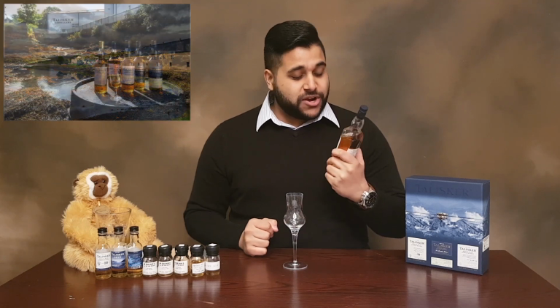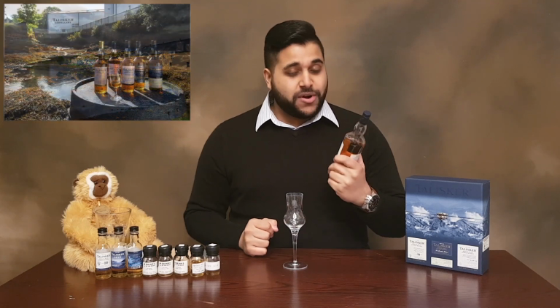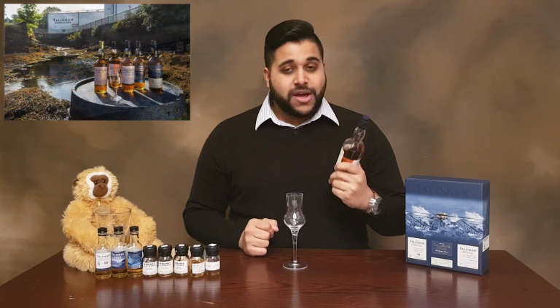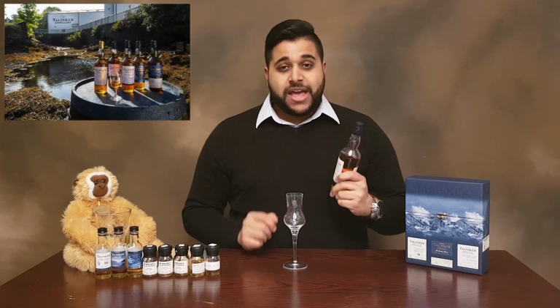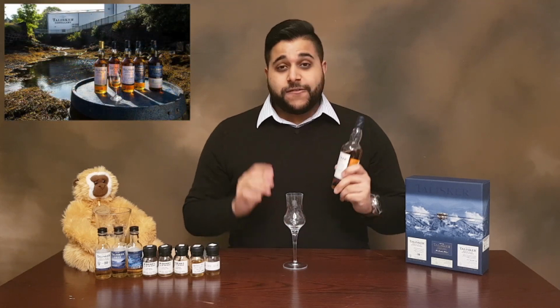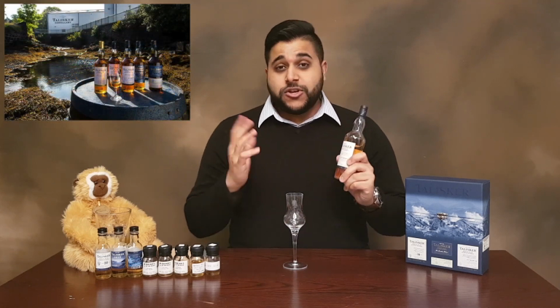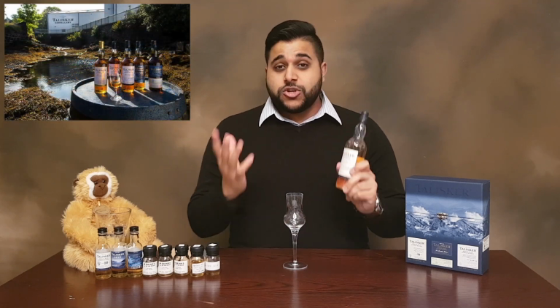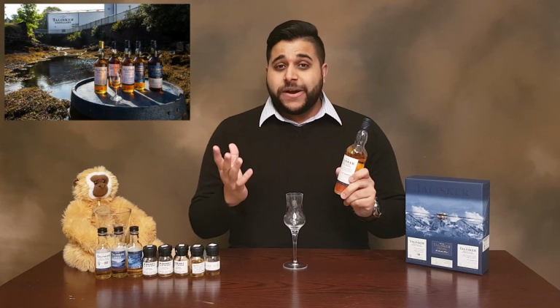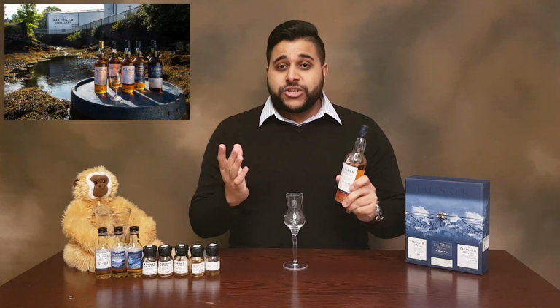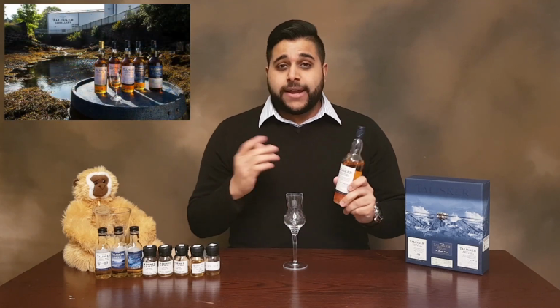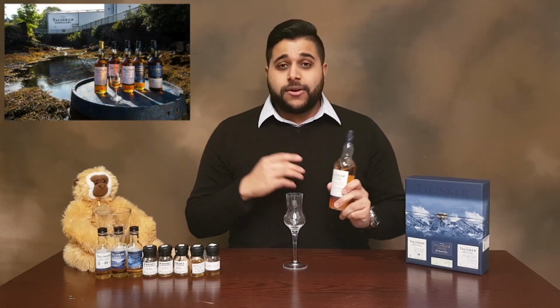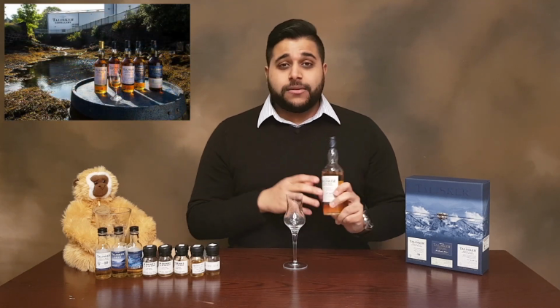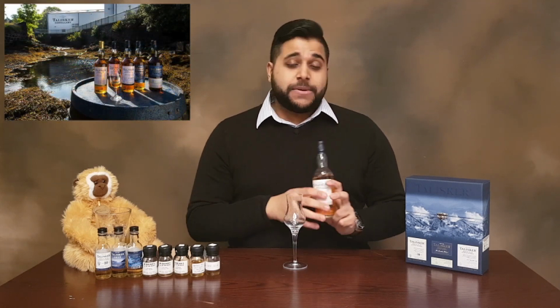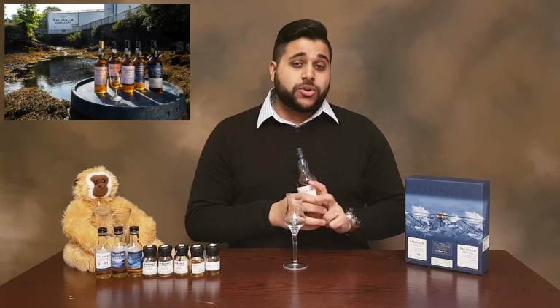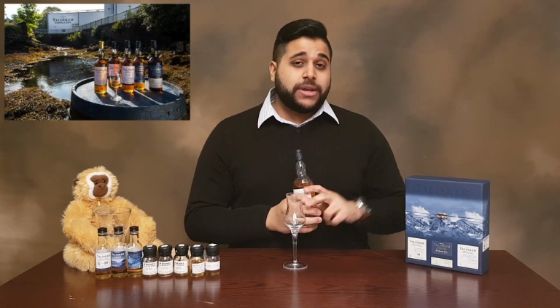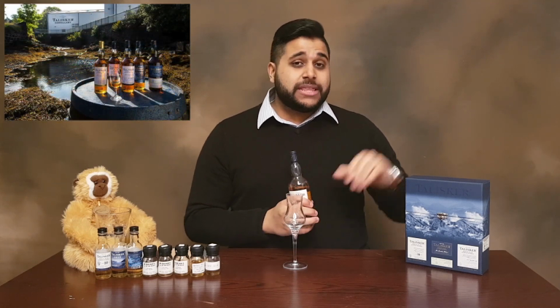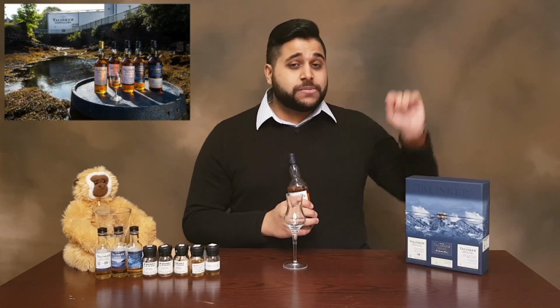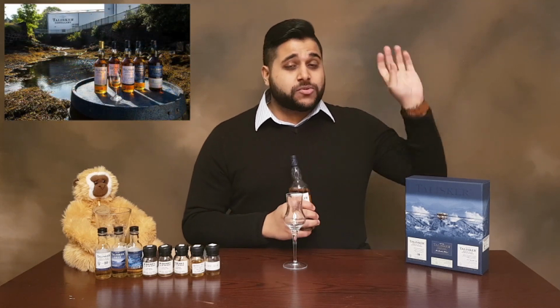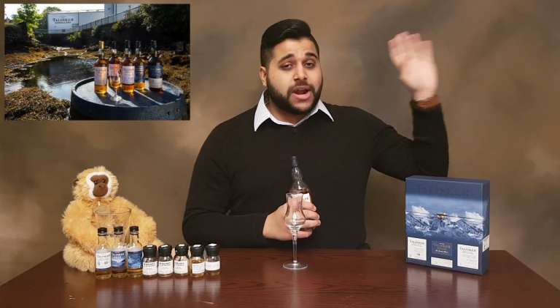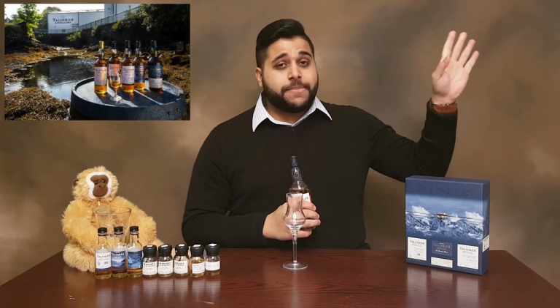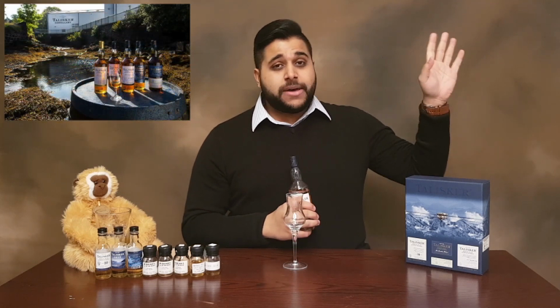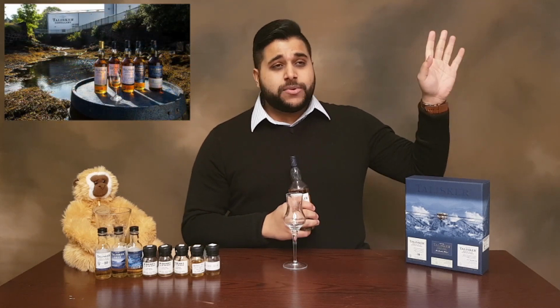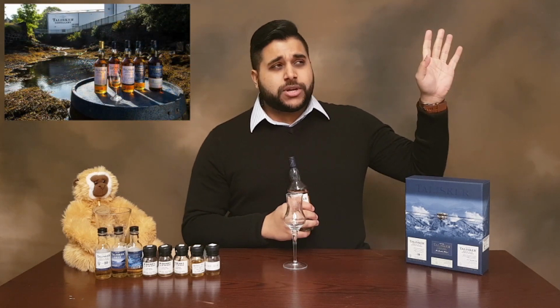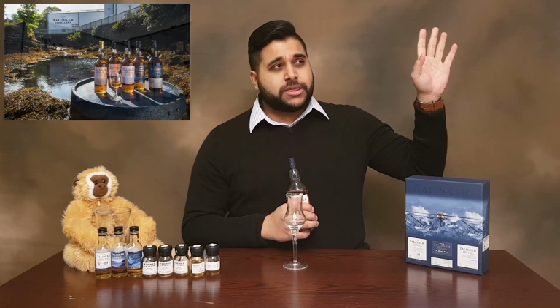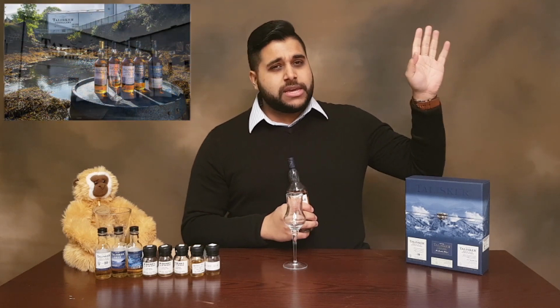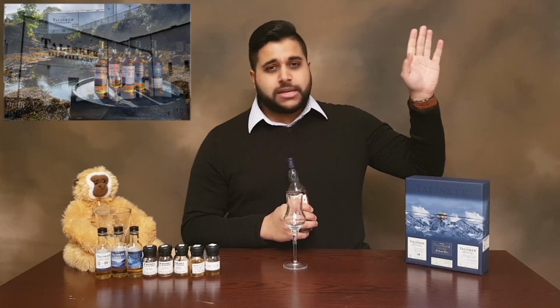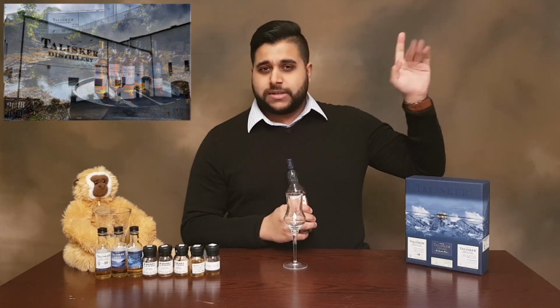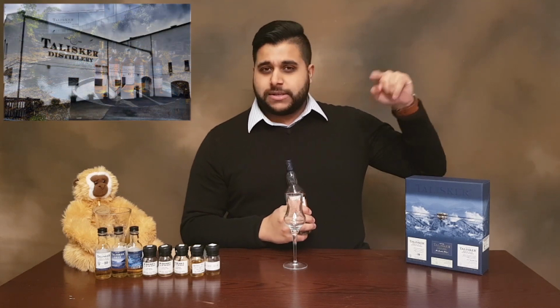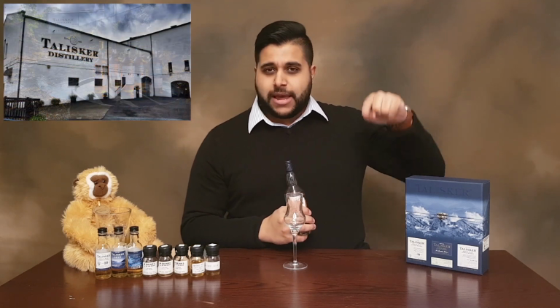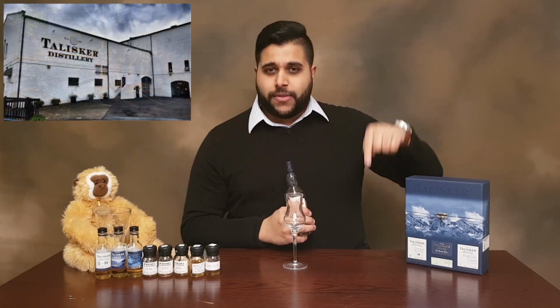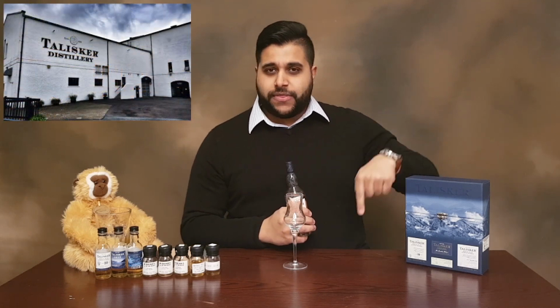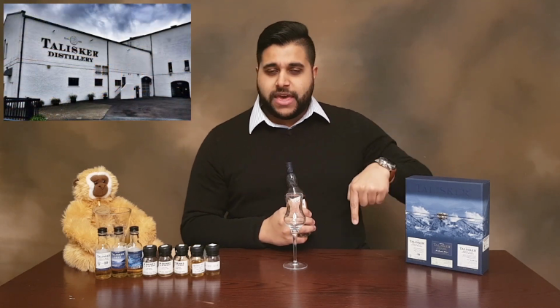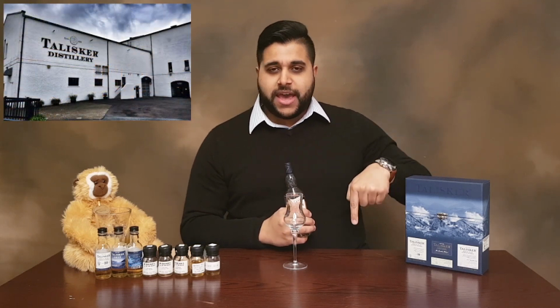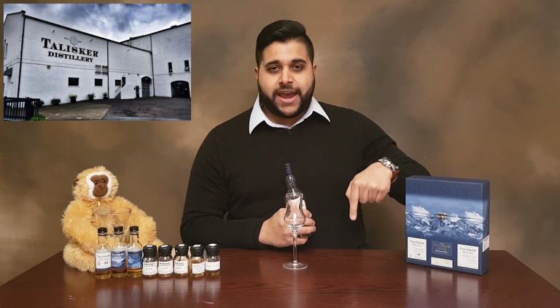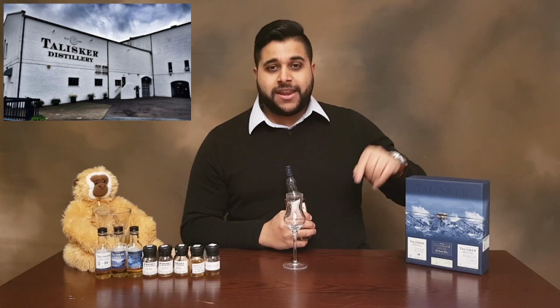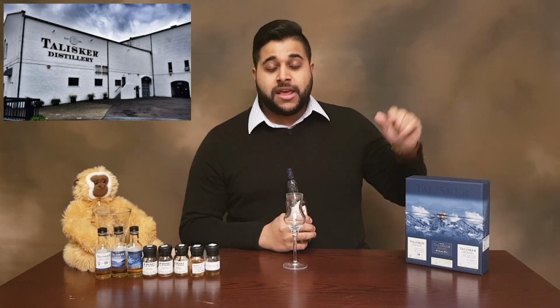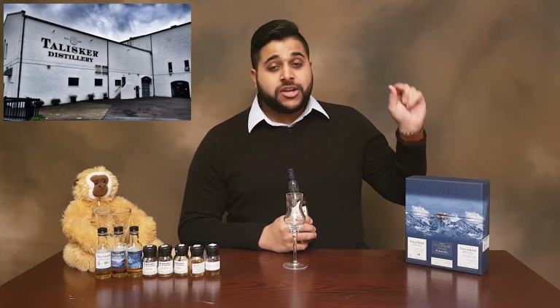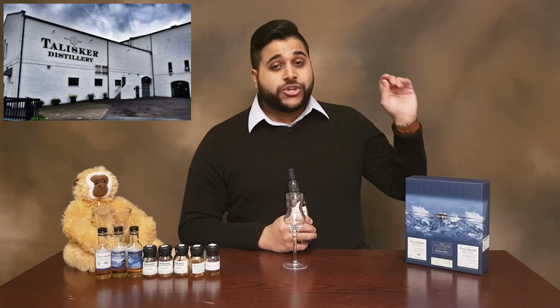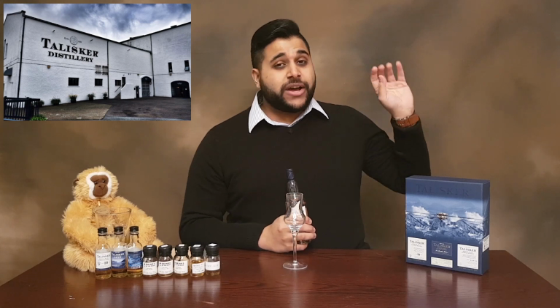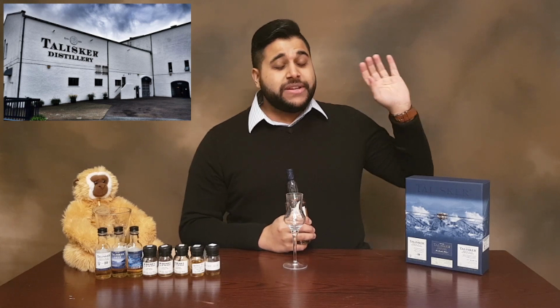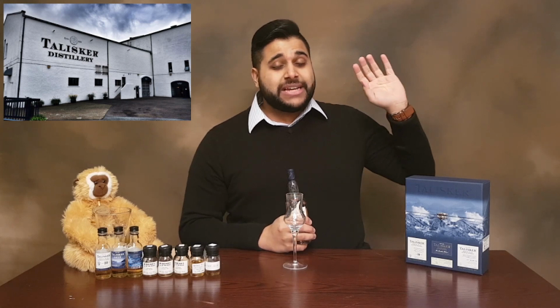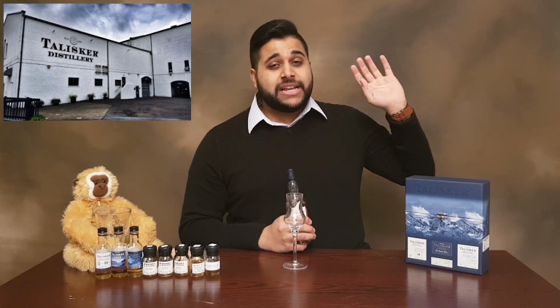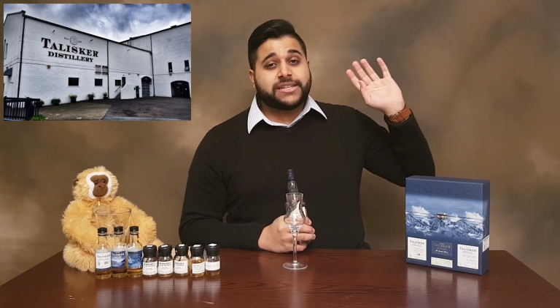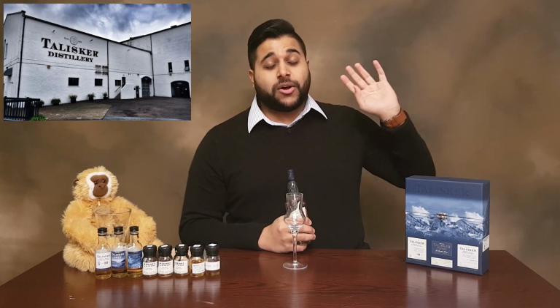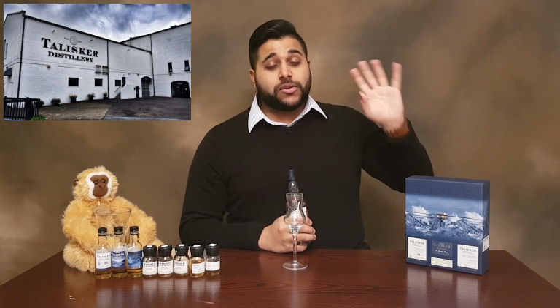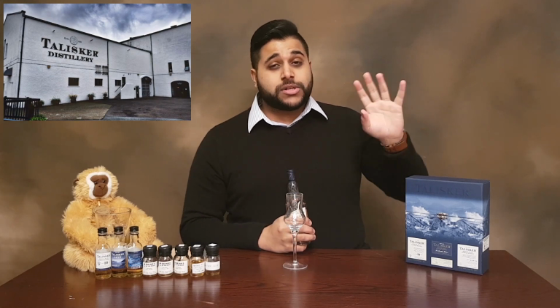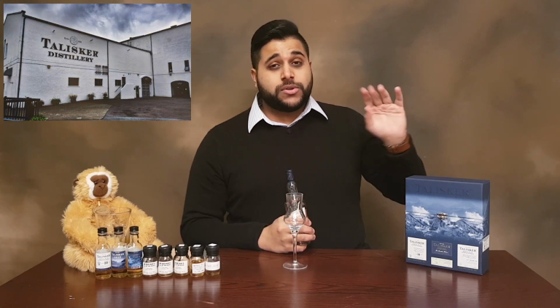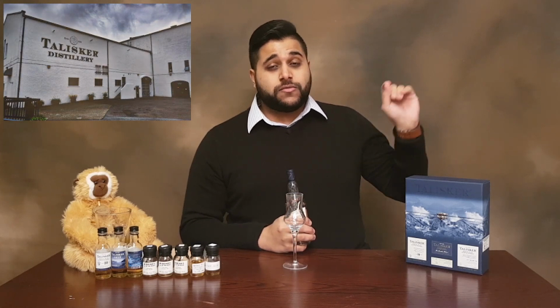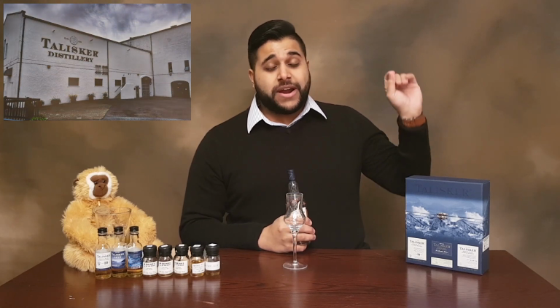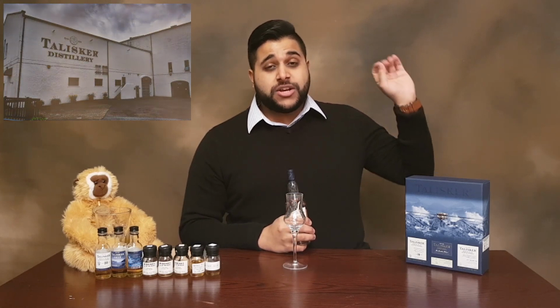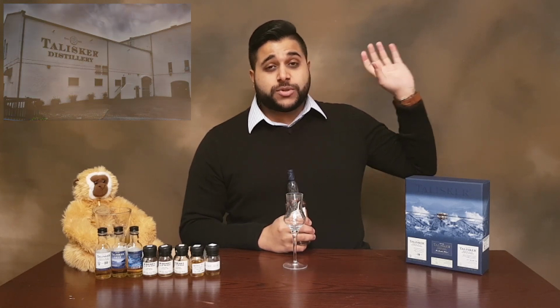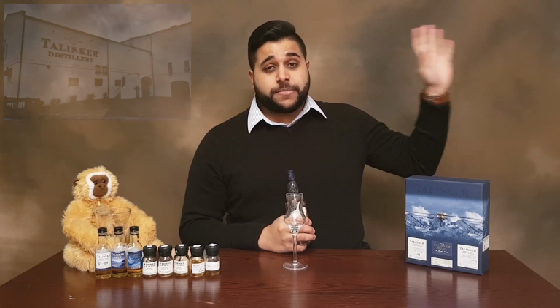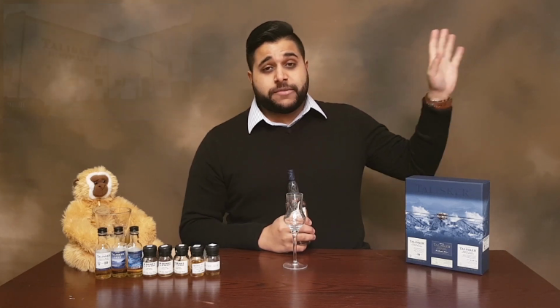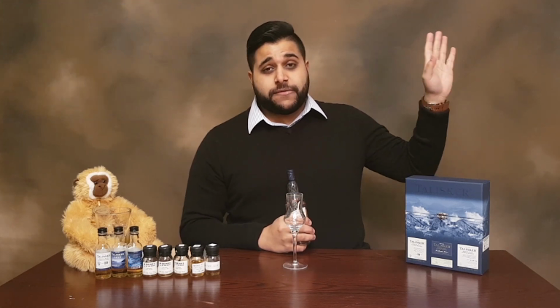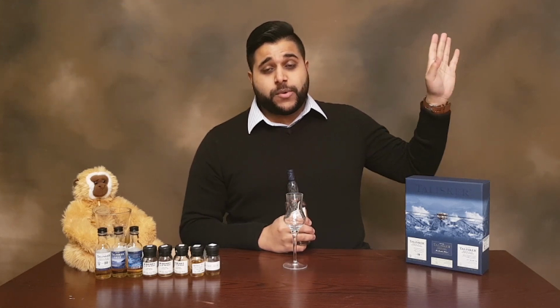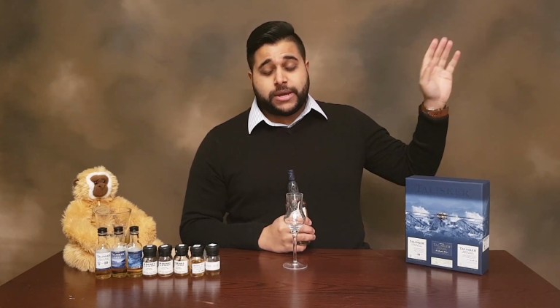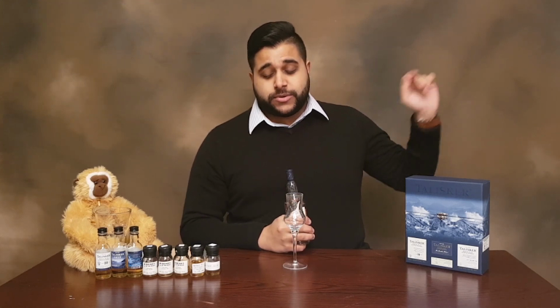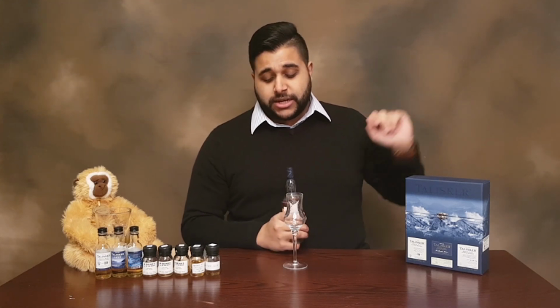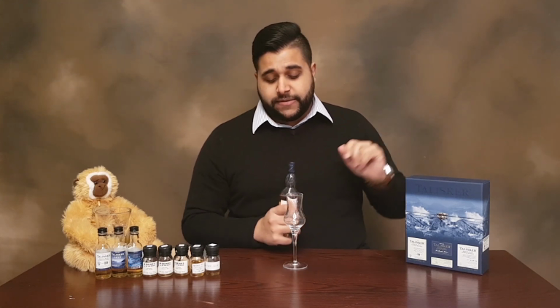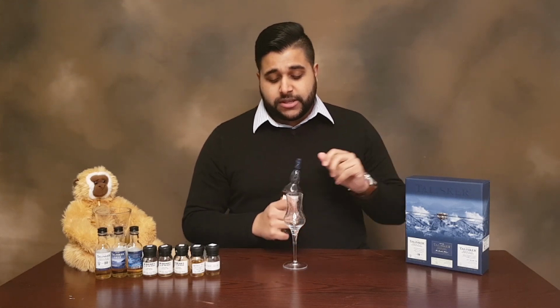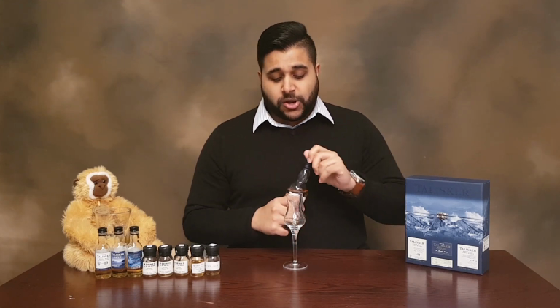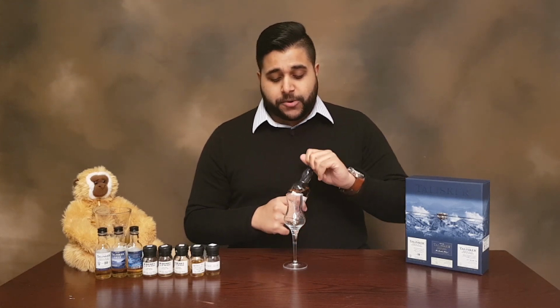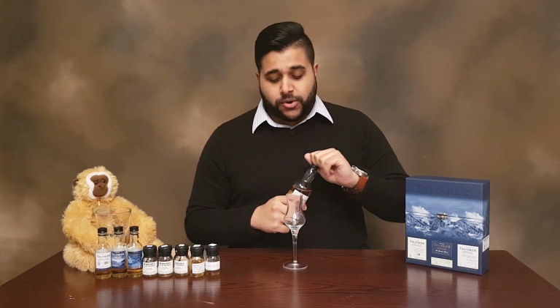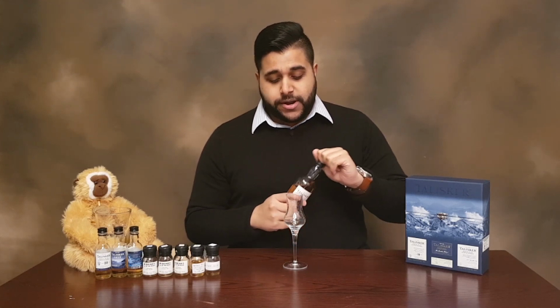If you're new to my channel, be sure to hit the subscribe button which I think is down there. Also check out the Talisker range which I've been reviewing — I'll leave a link in the top corner.